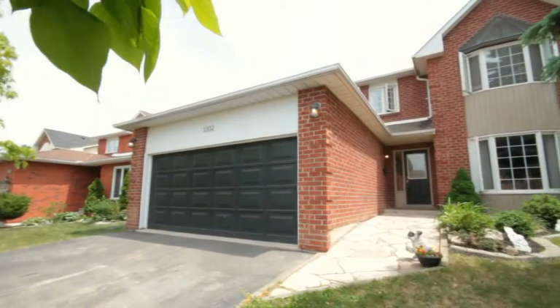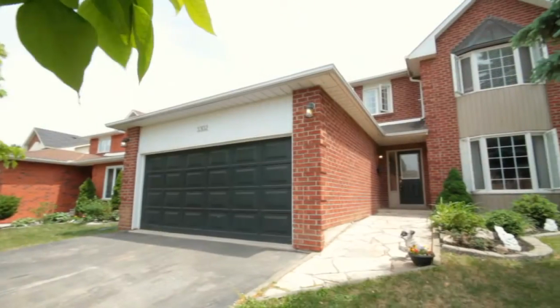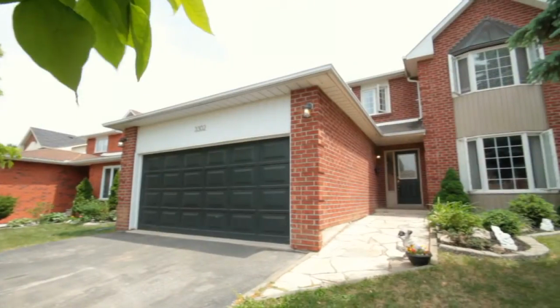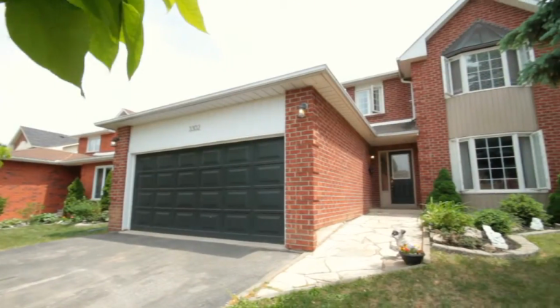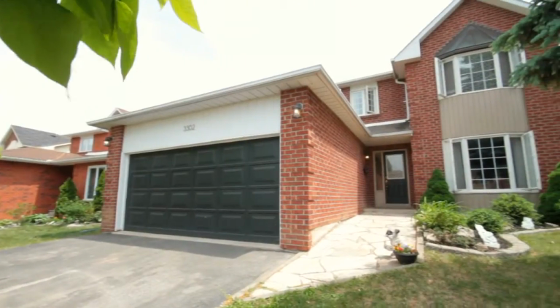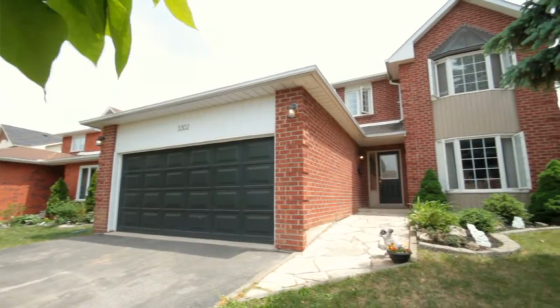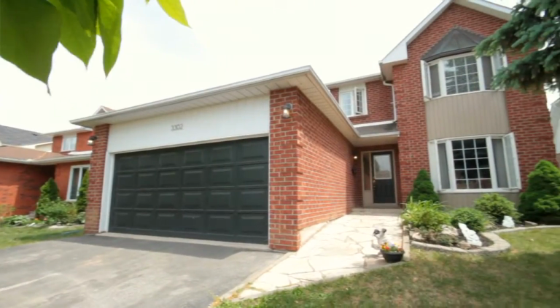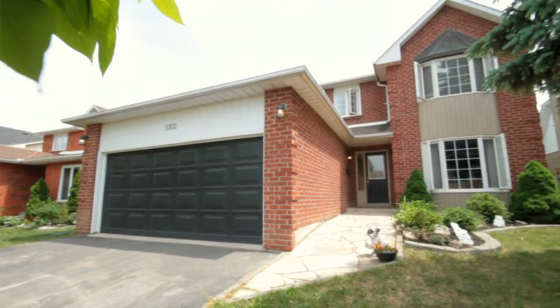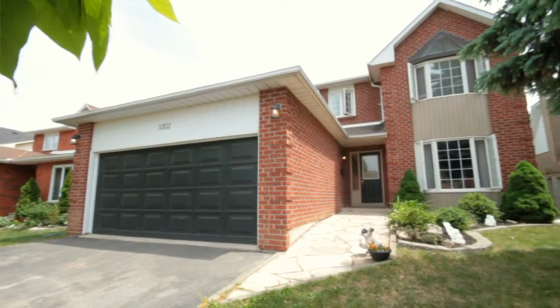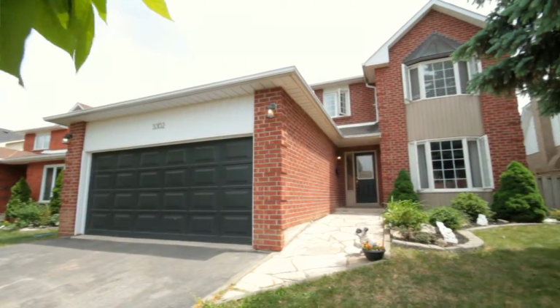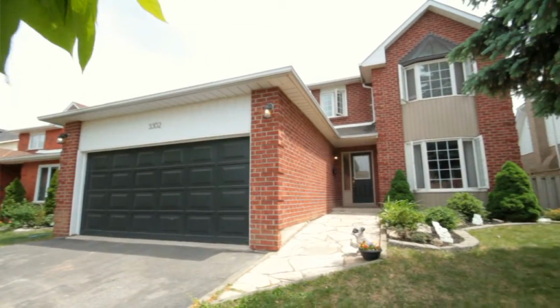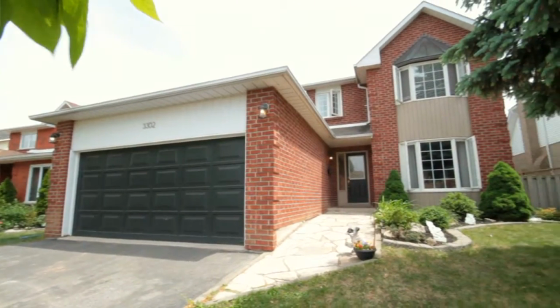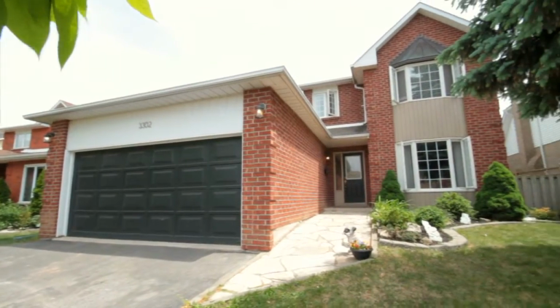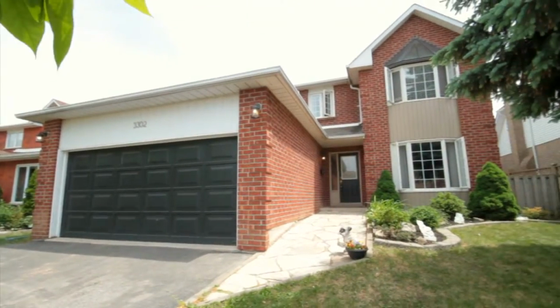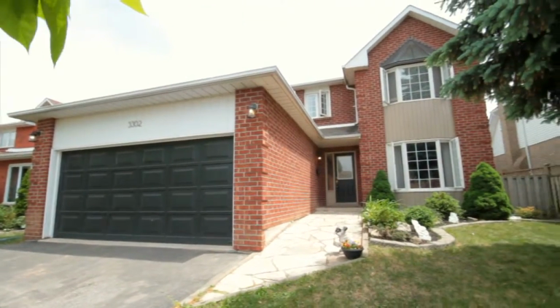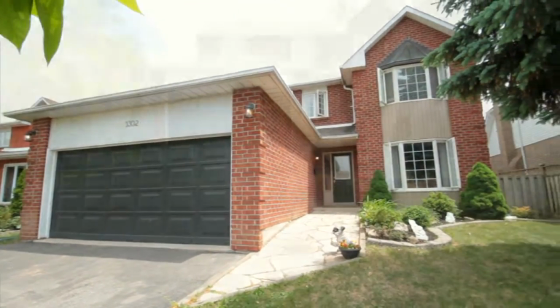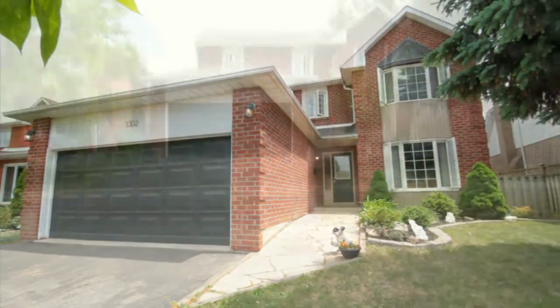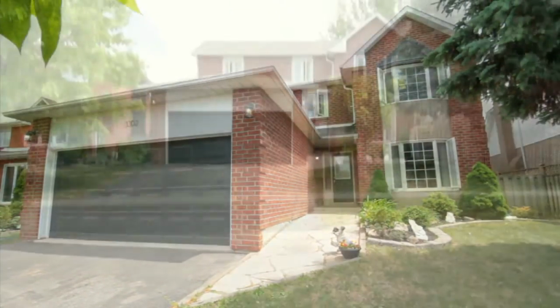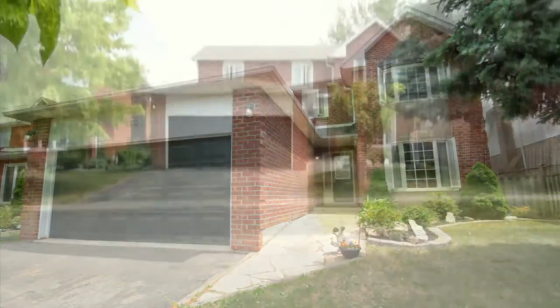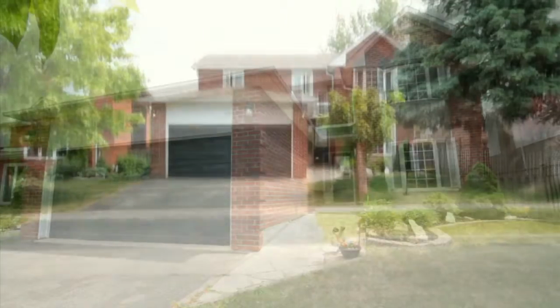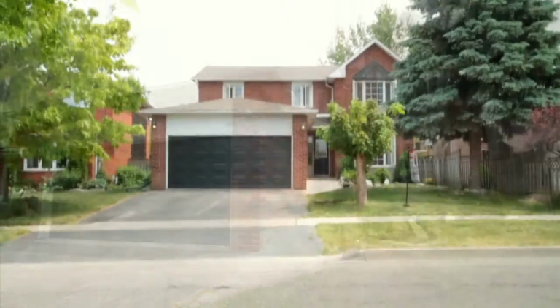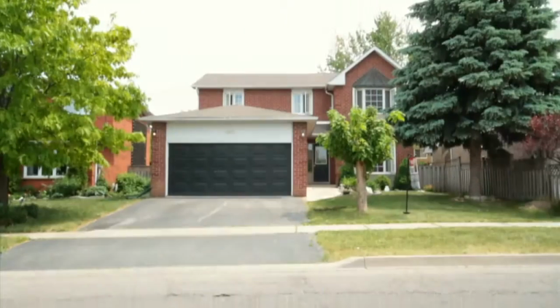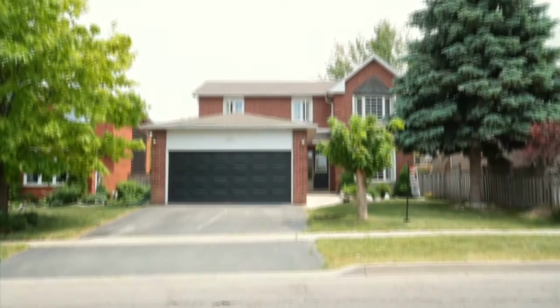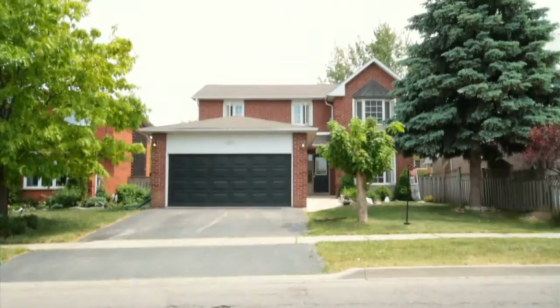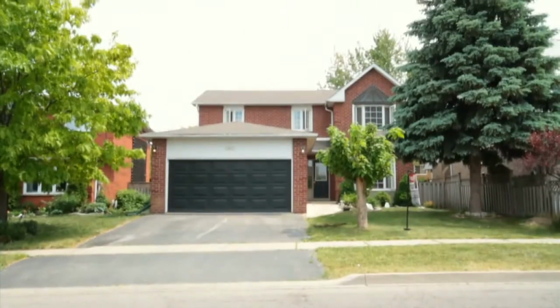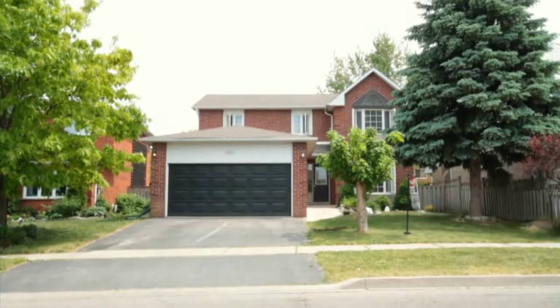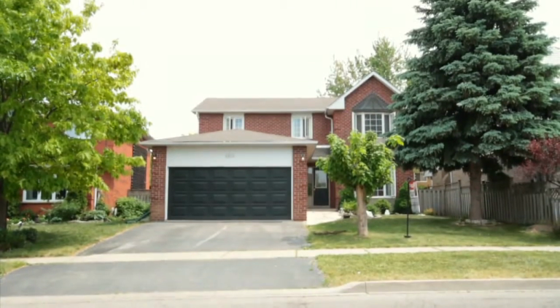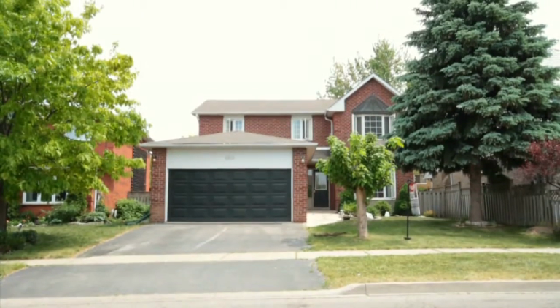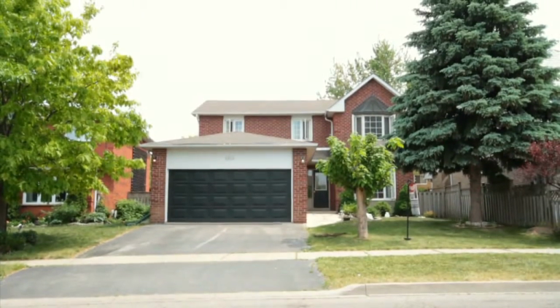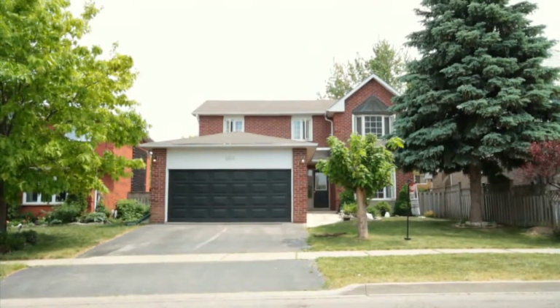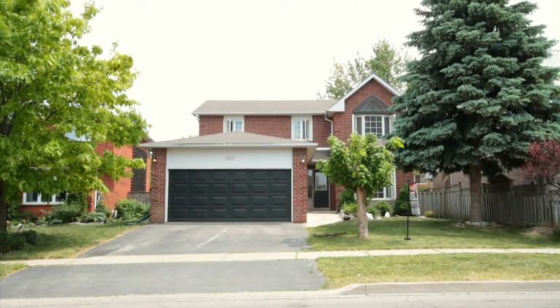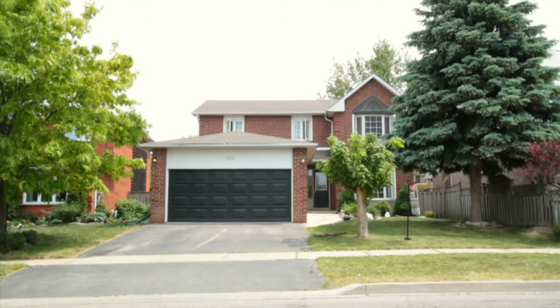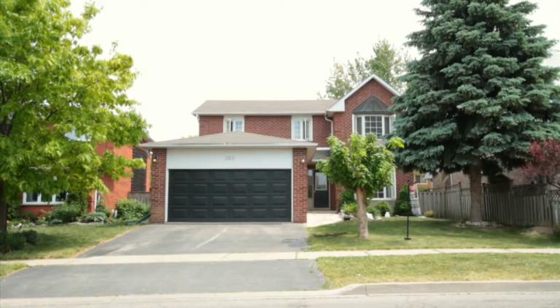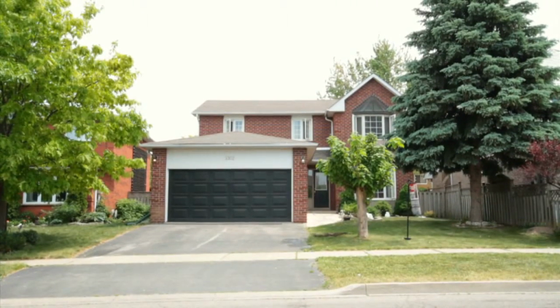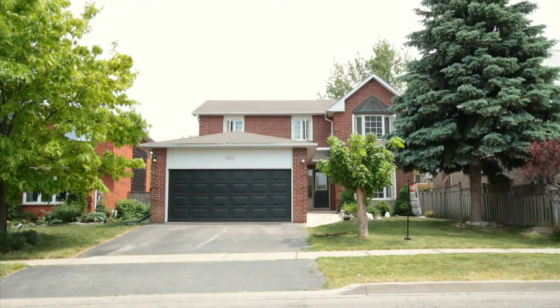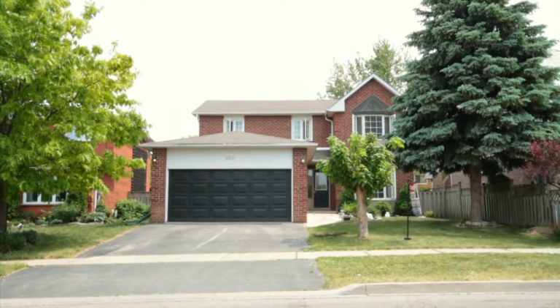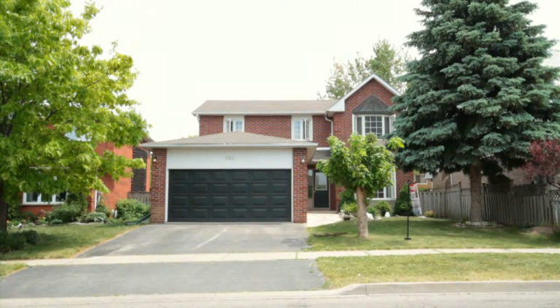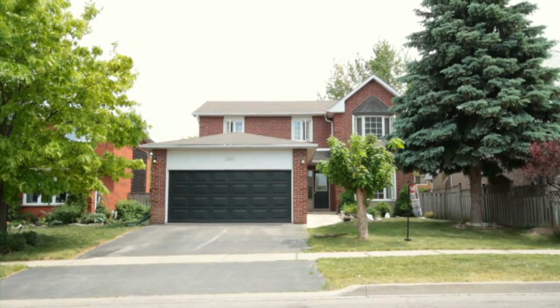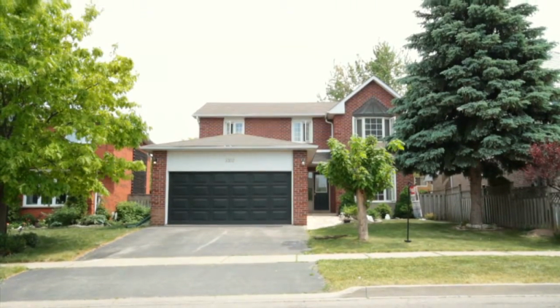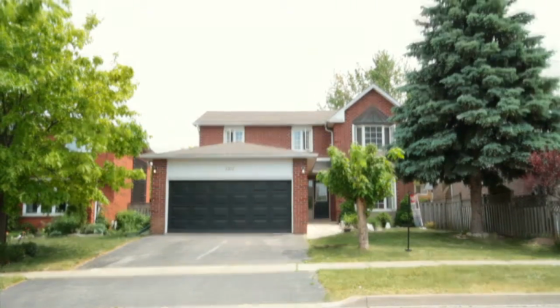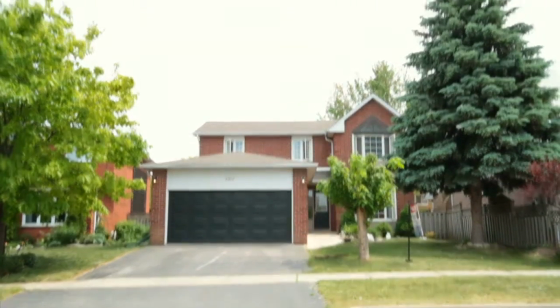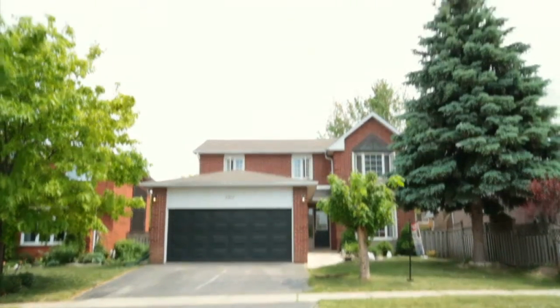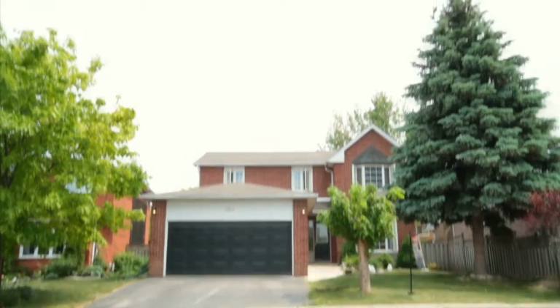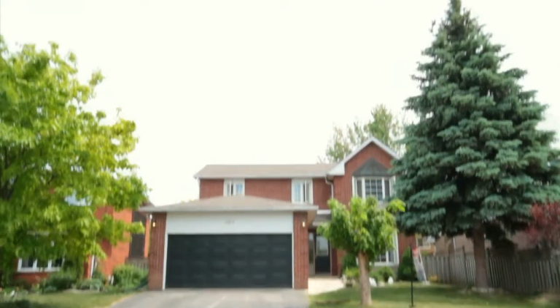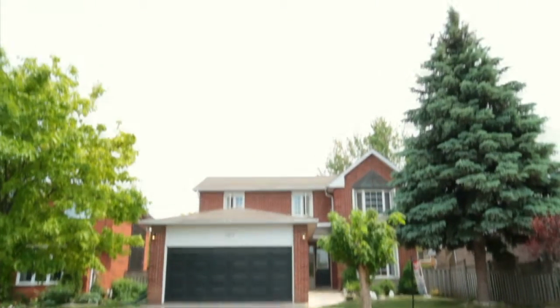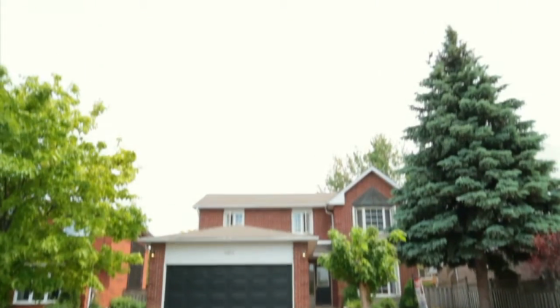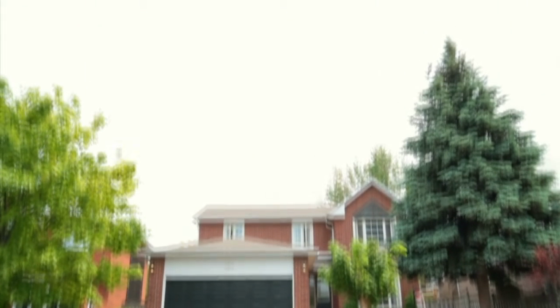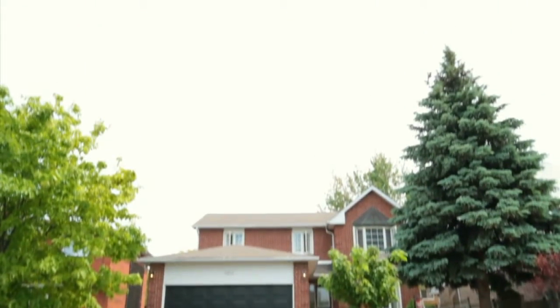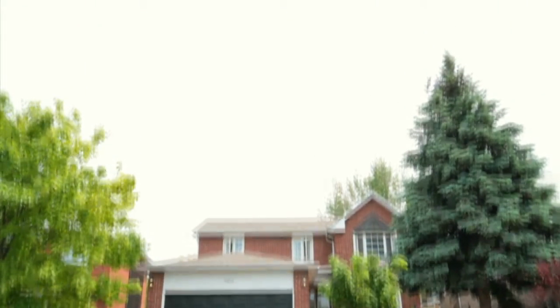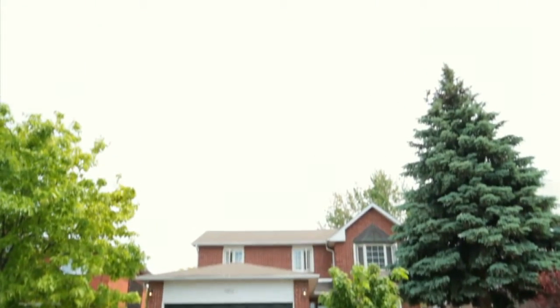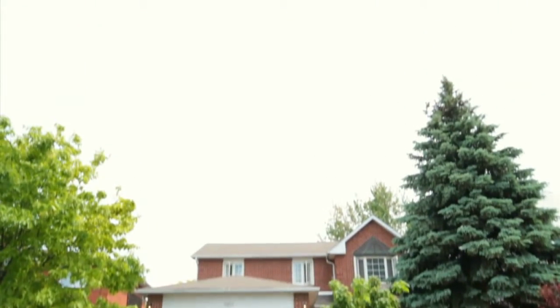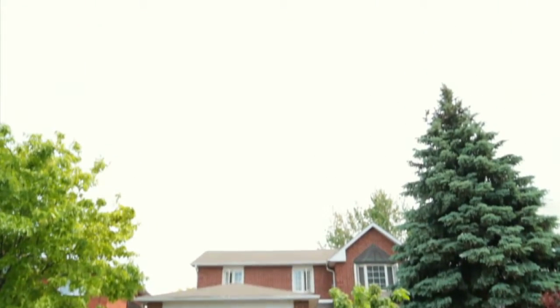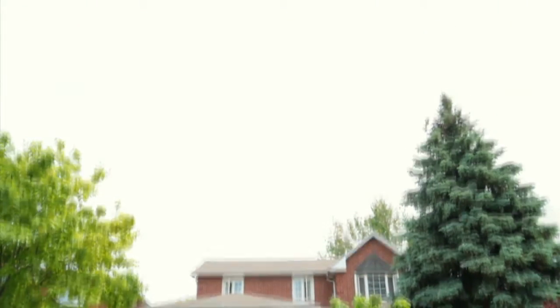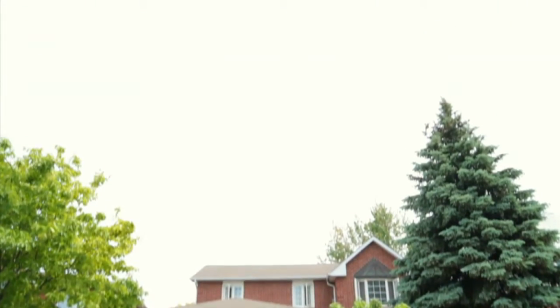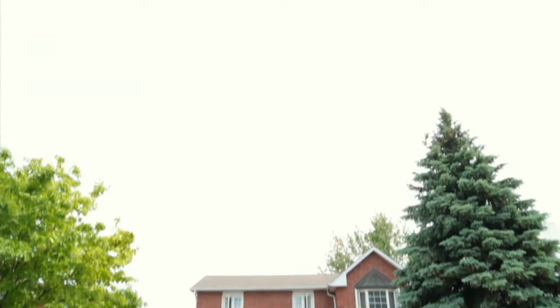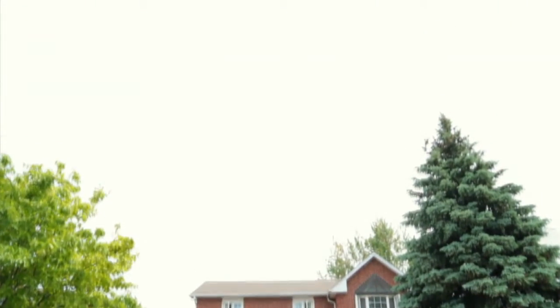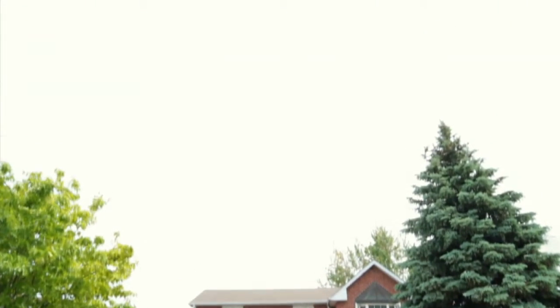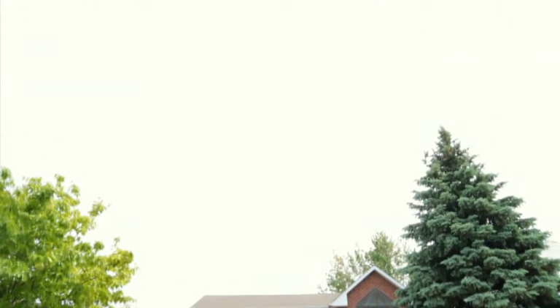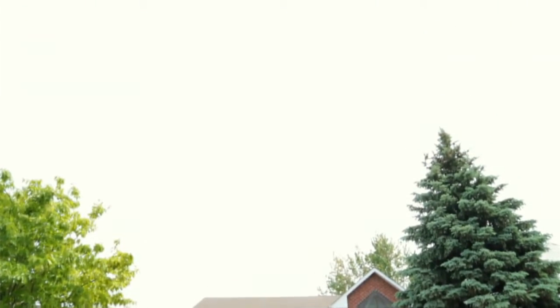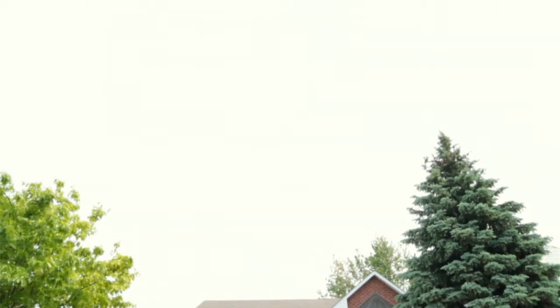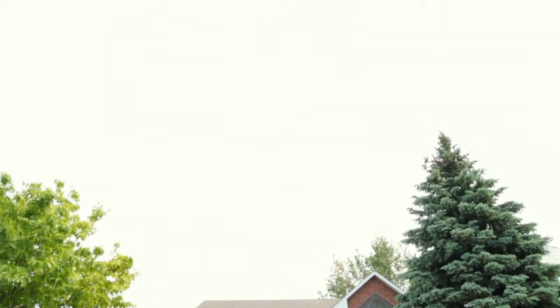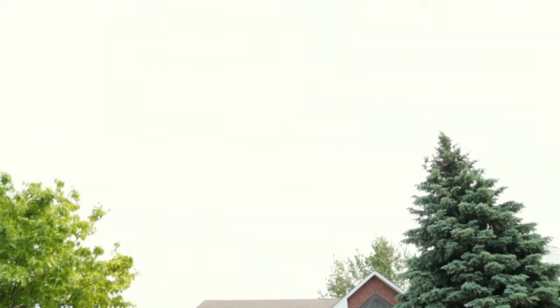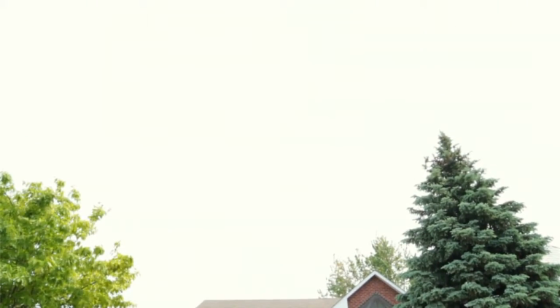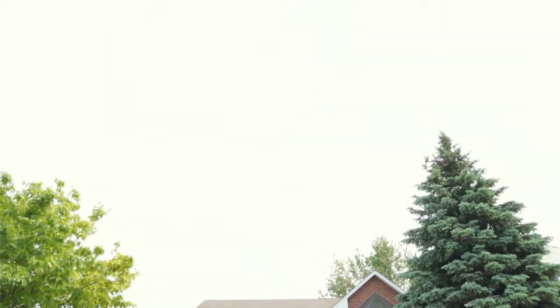This home has truly been finished from top to bottom. This is an ideal family home in an incredible family community.